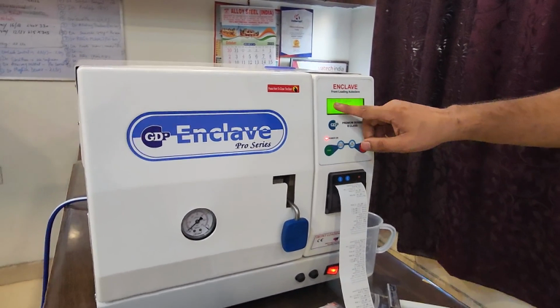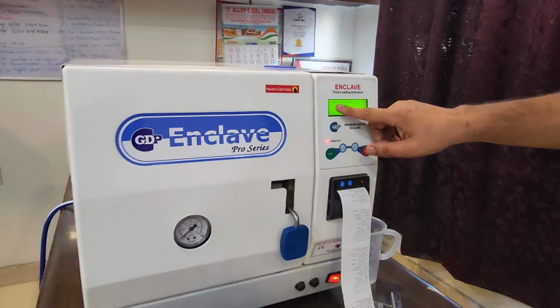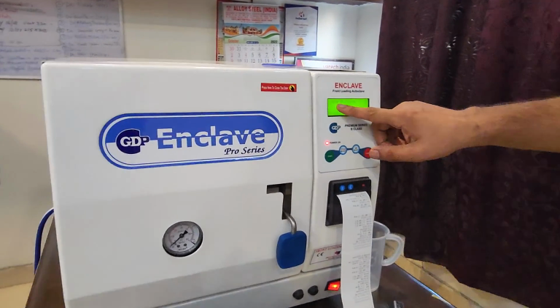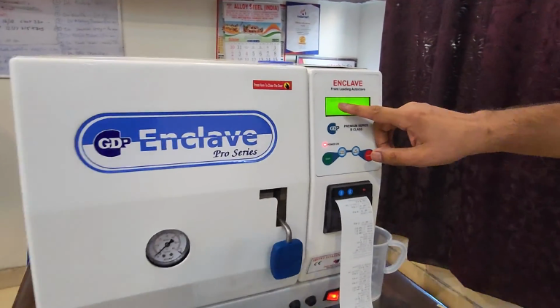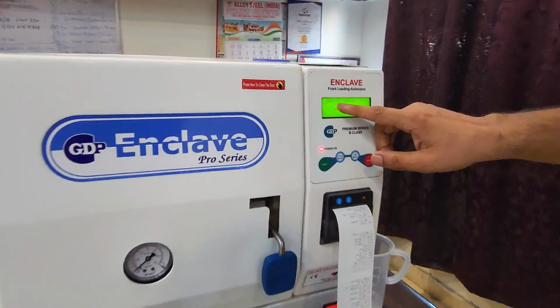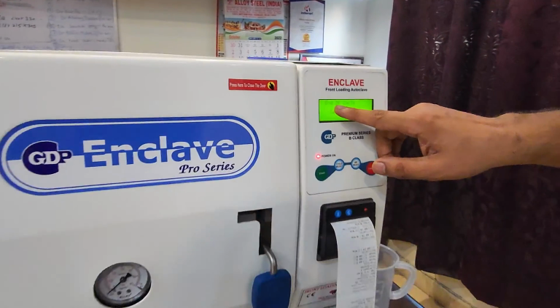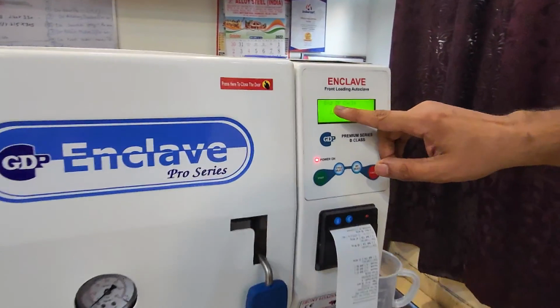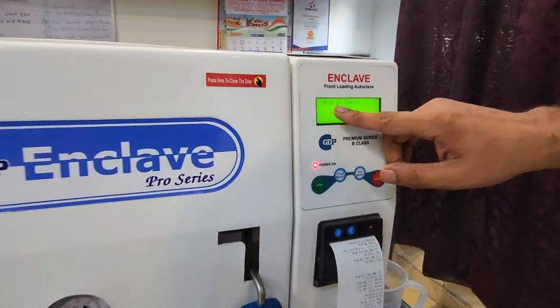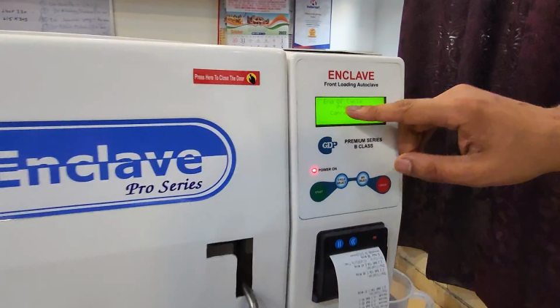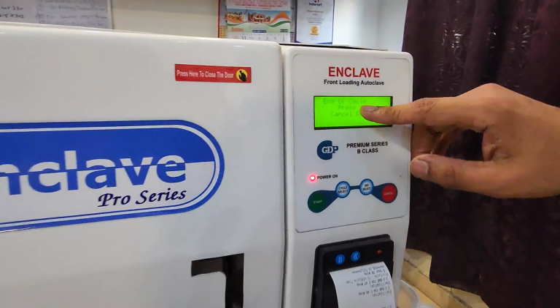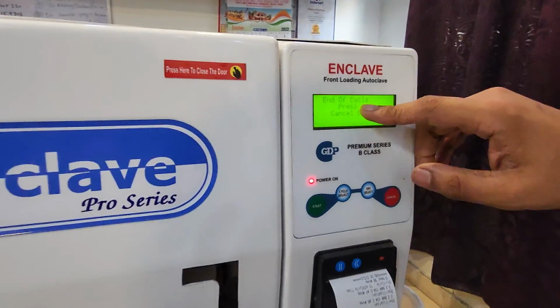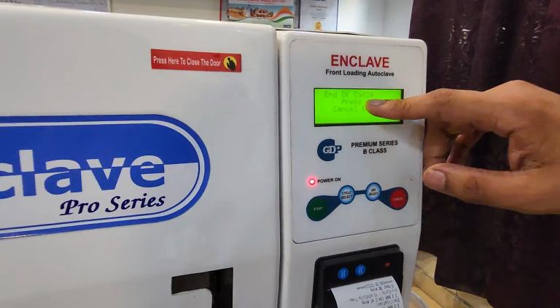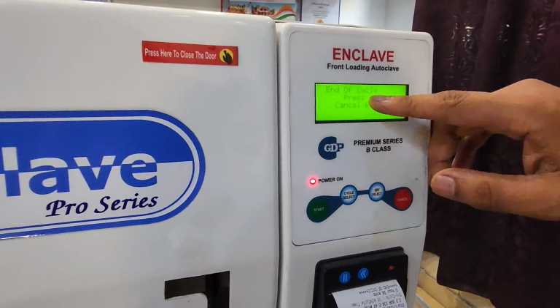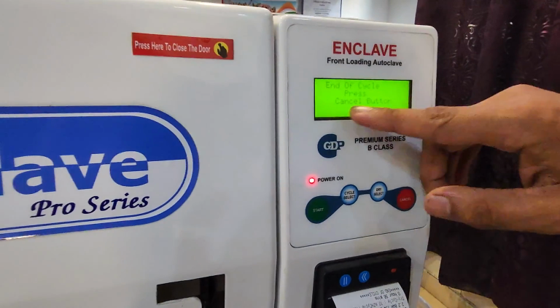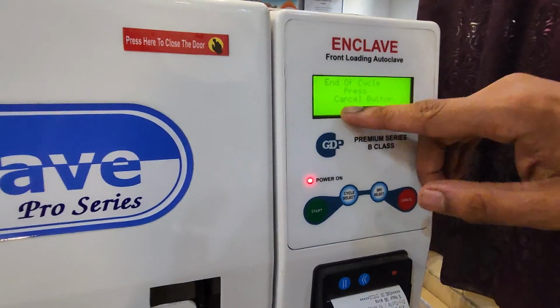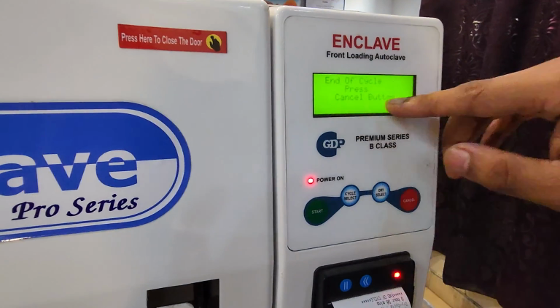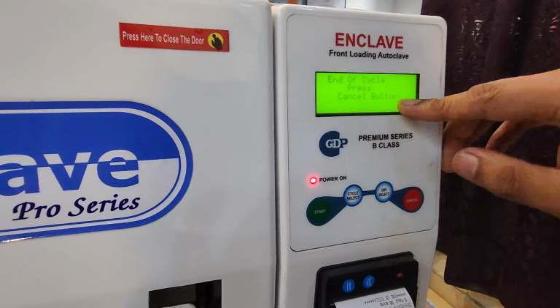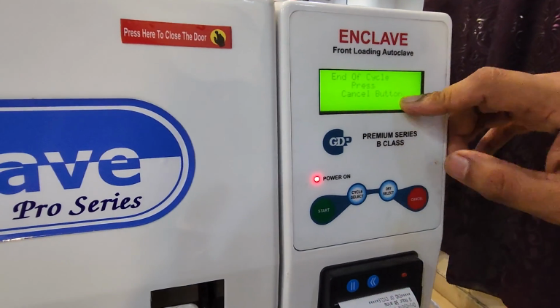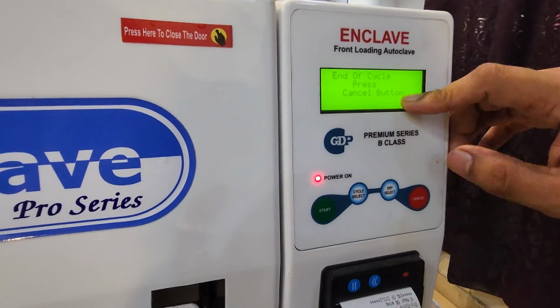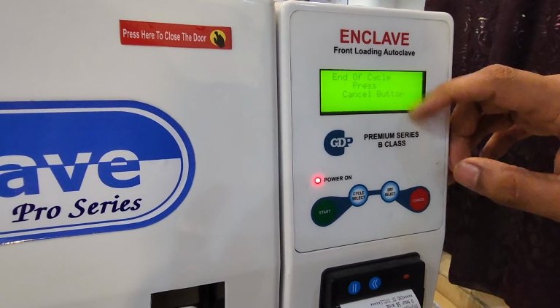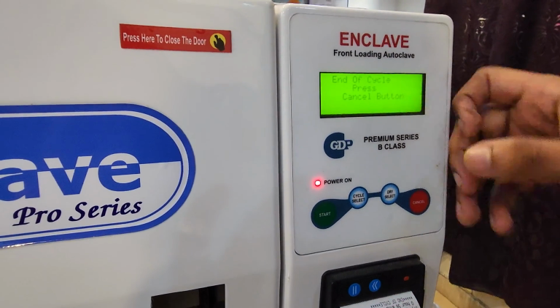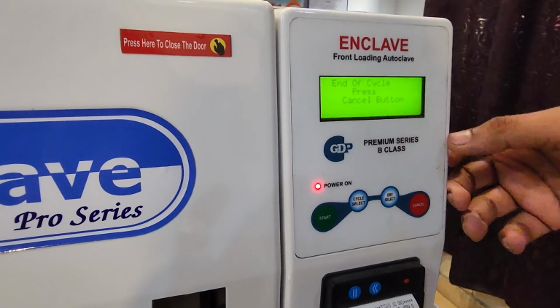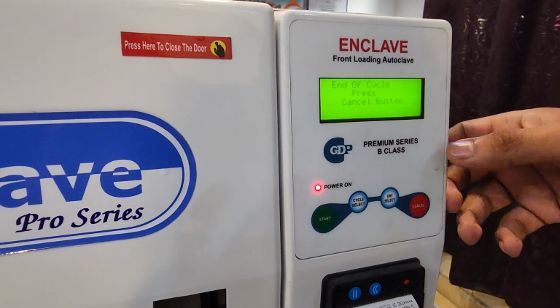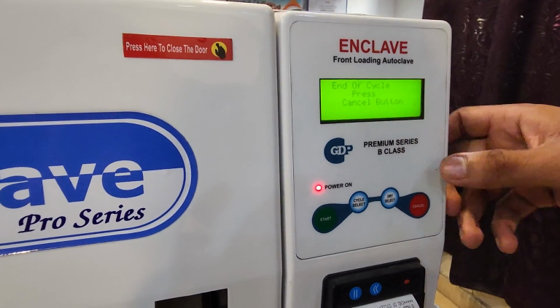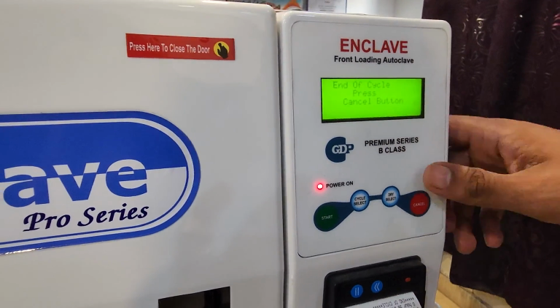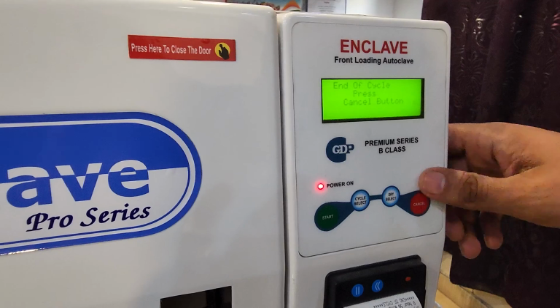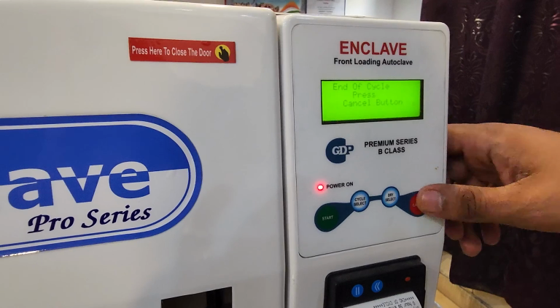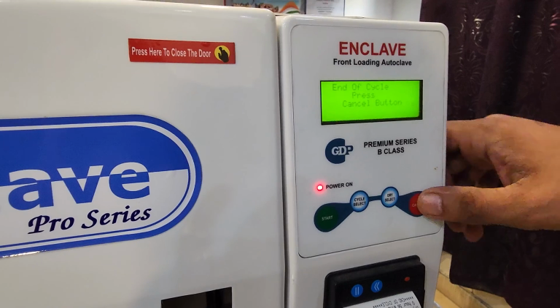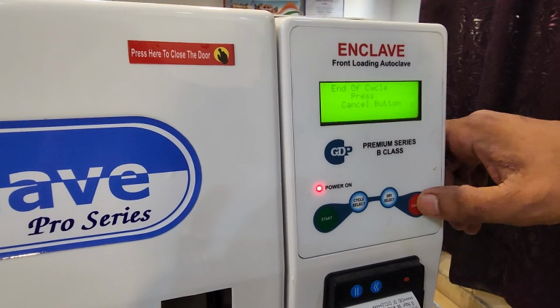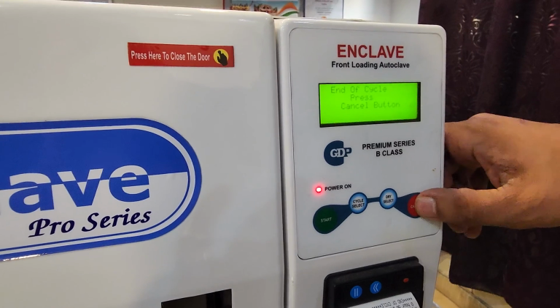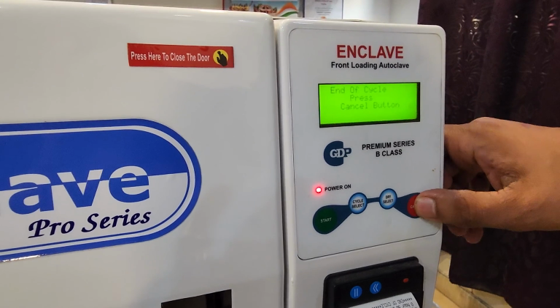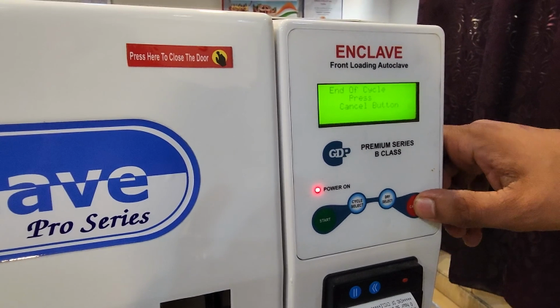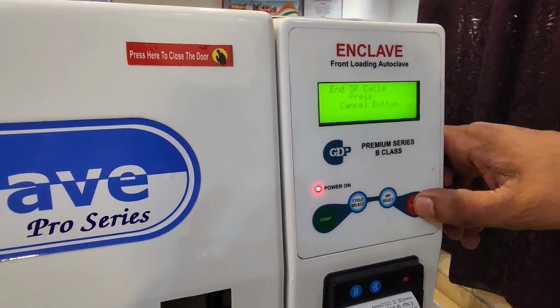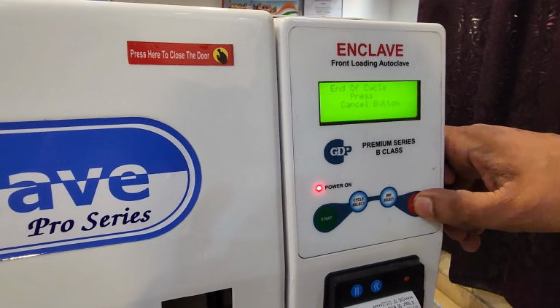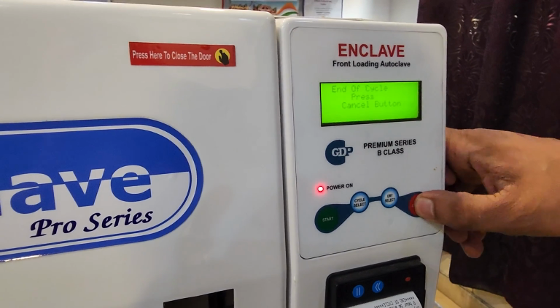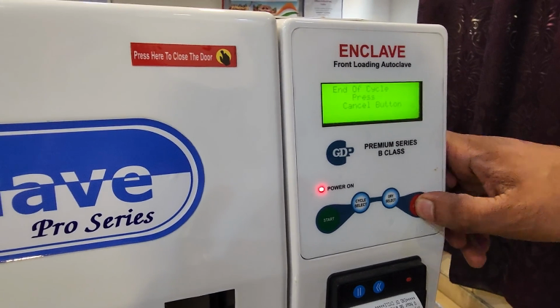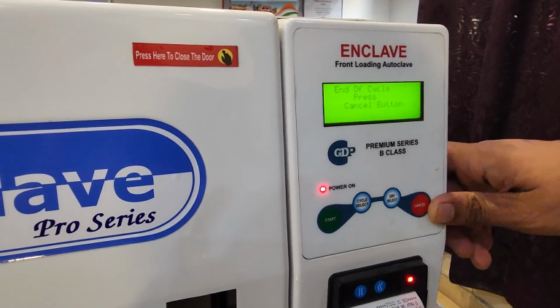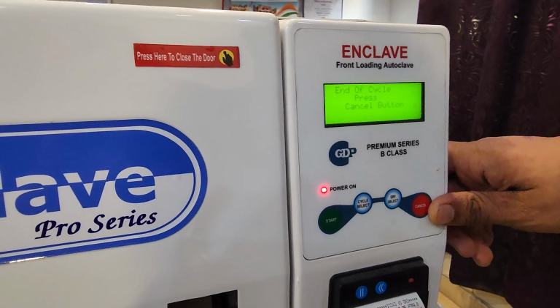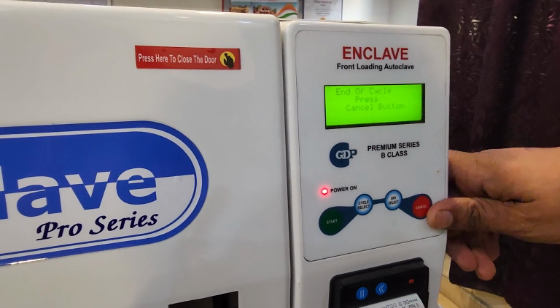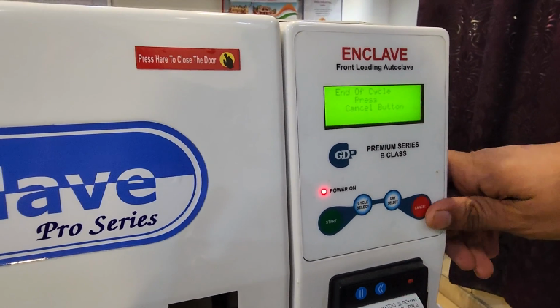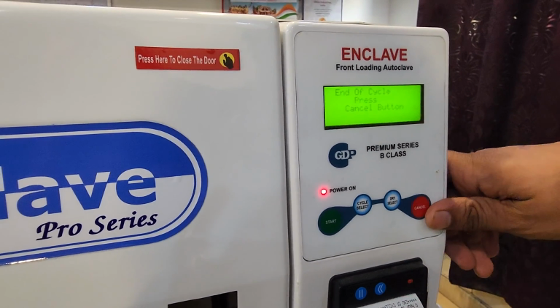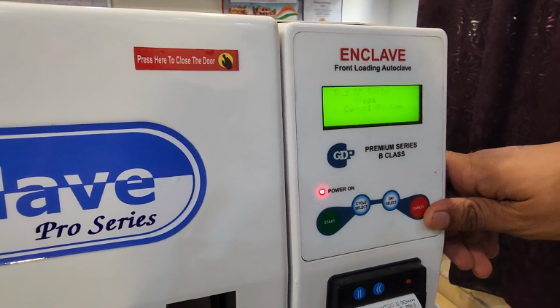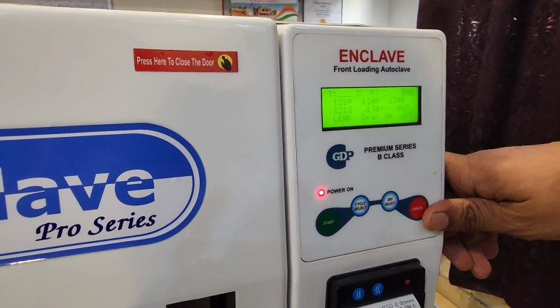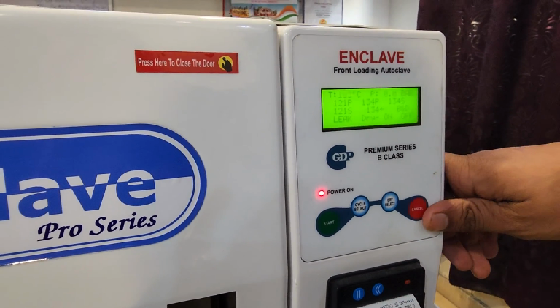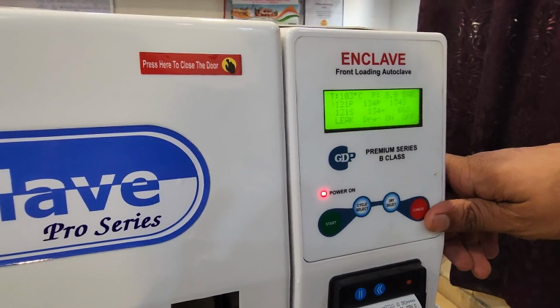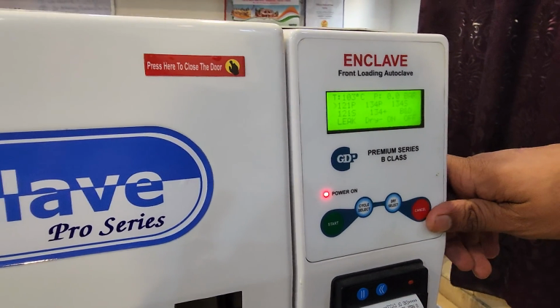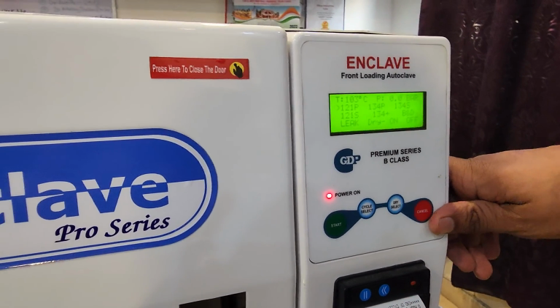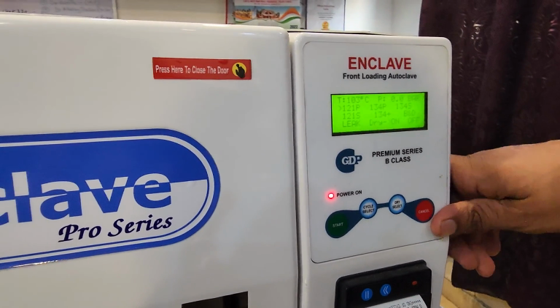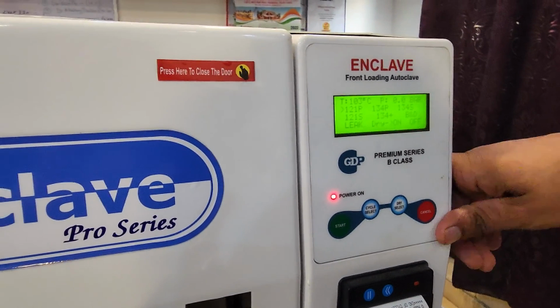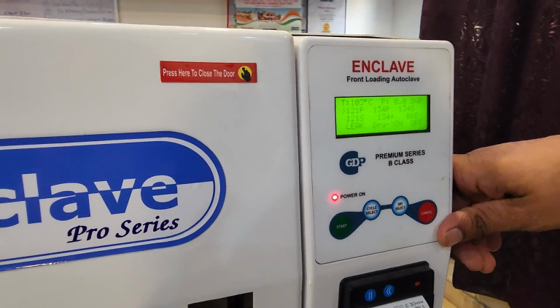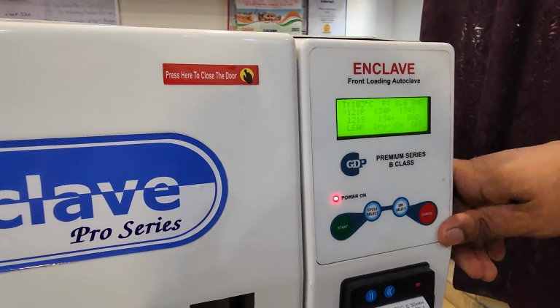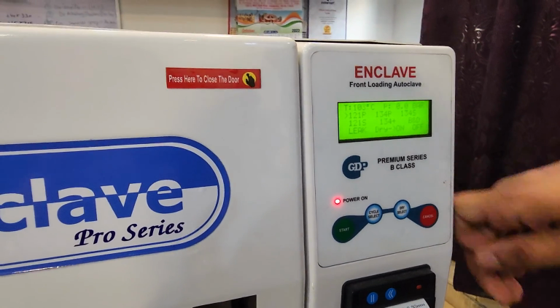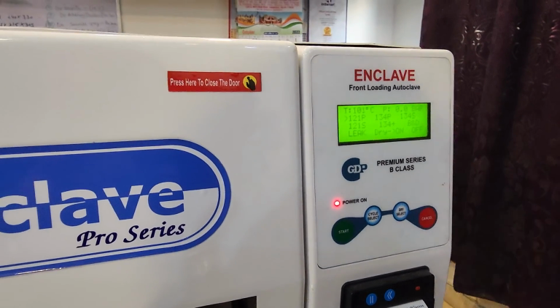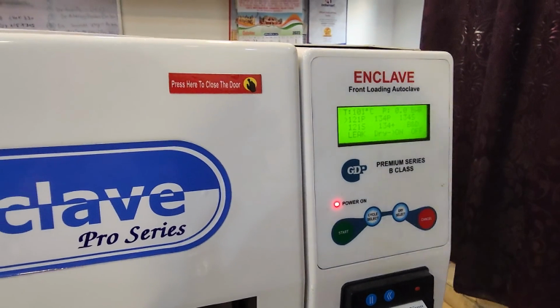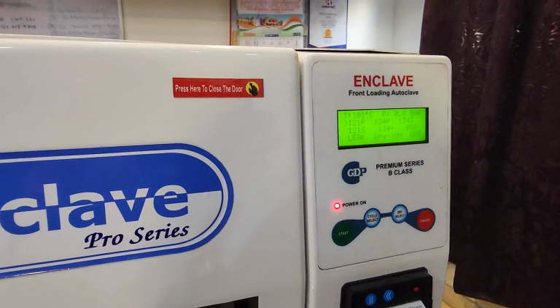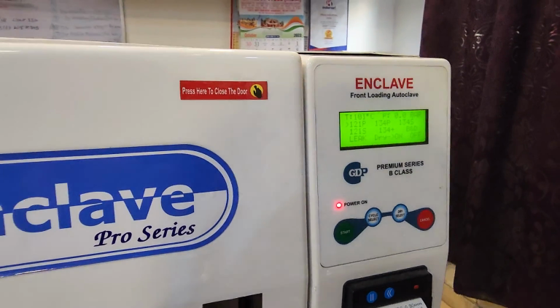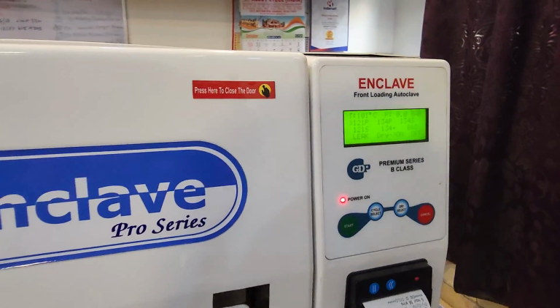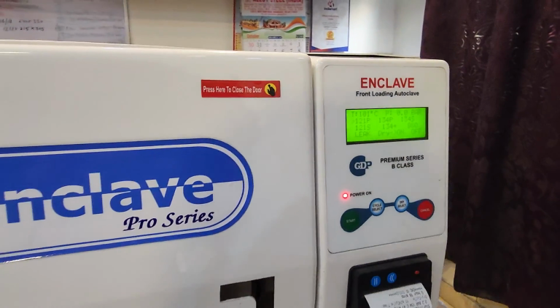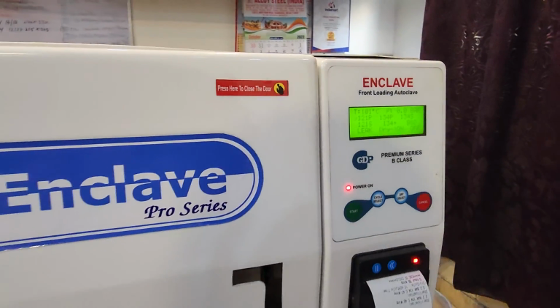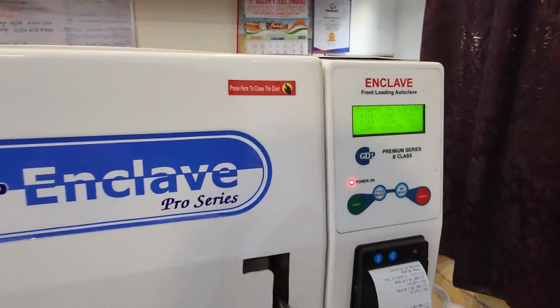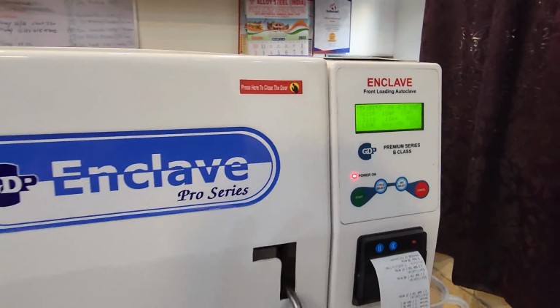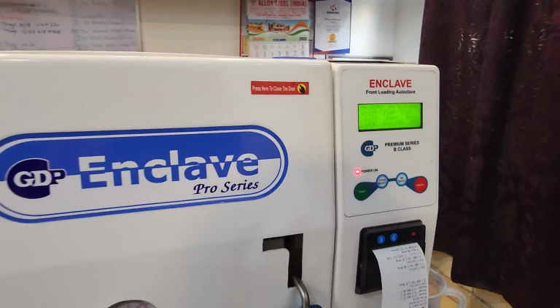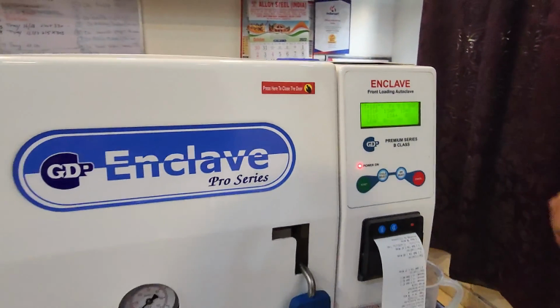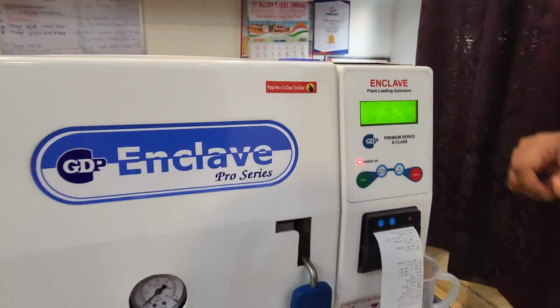The cycle is now saying 'End of Cycle — Press Cancel.' At this point, we just press the cancel button, and then we can press the key to open the door.